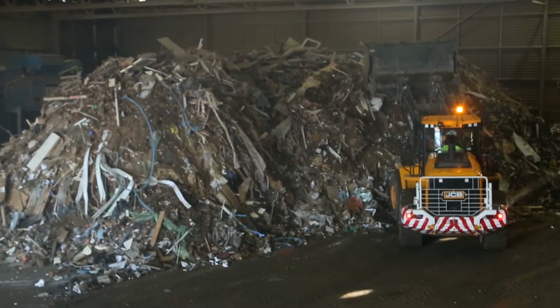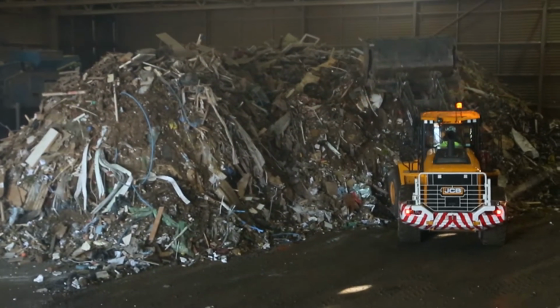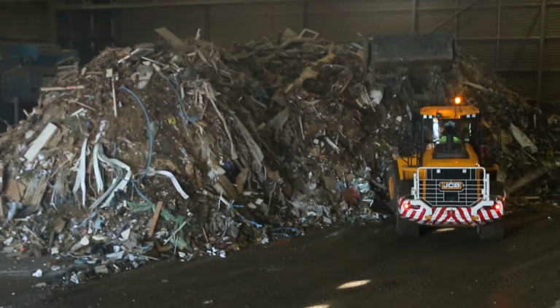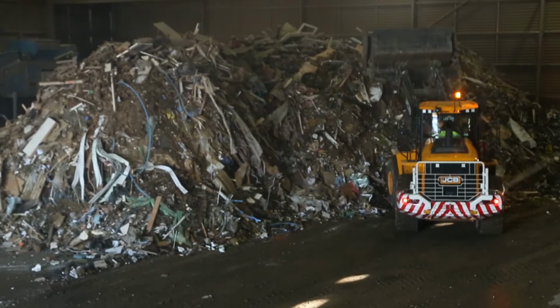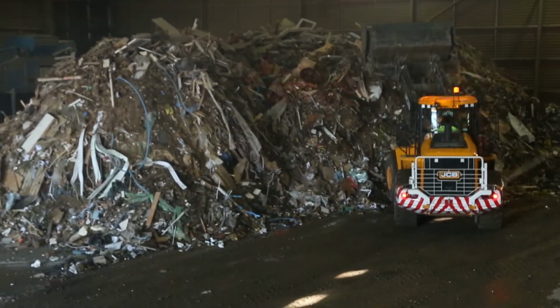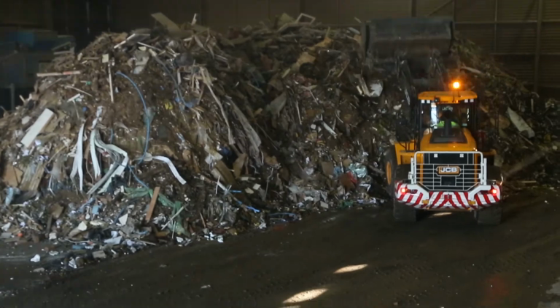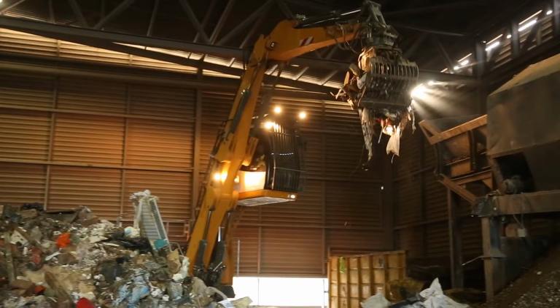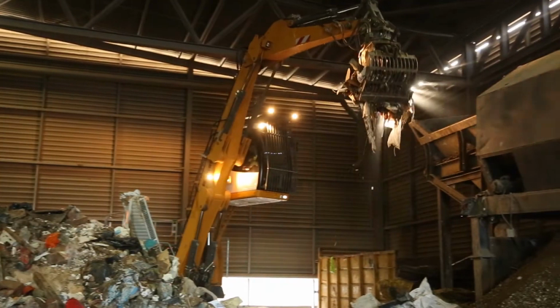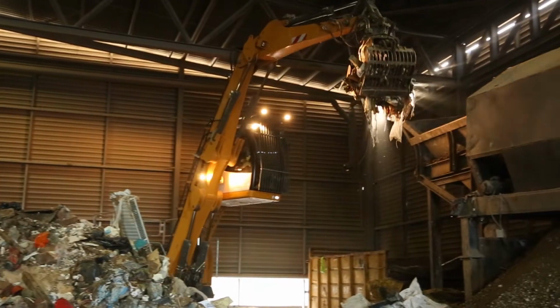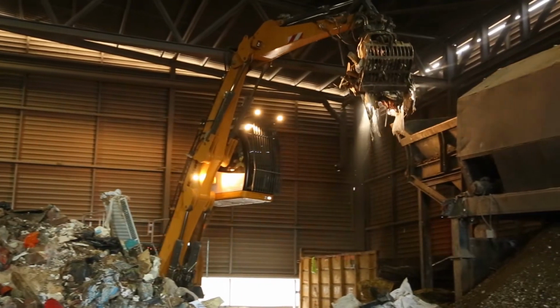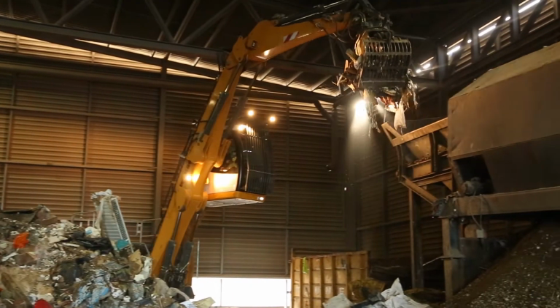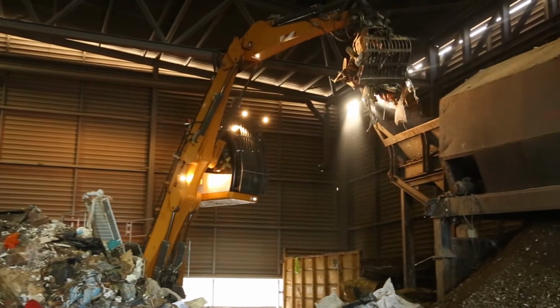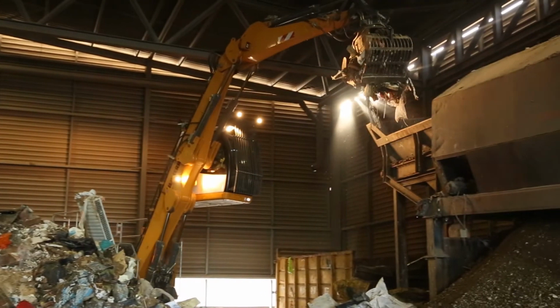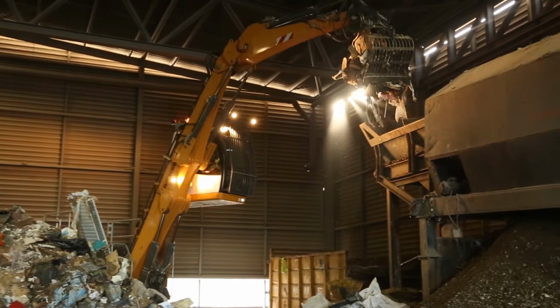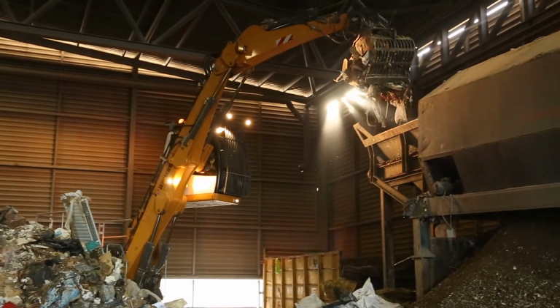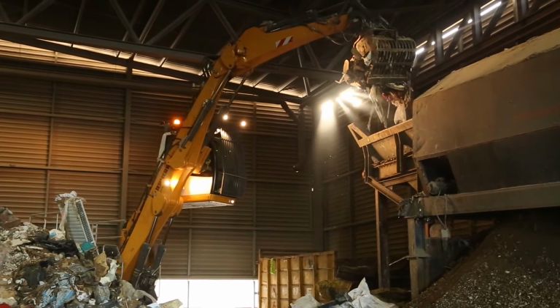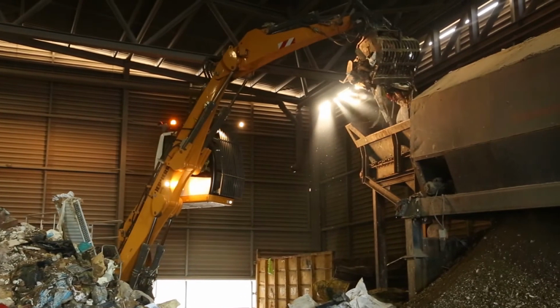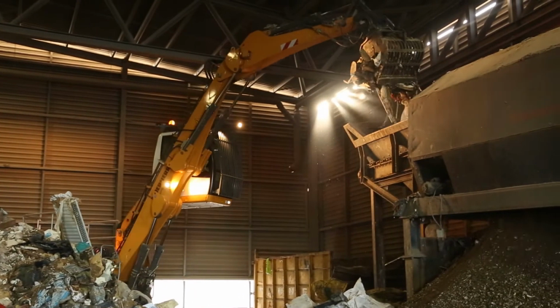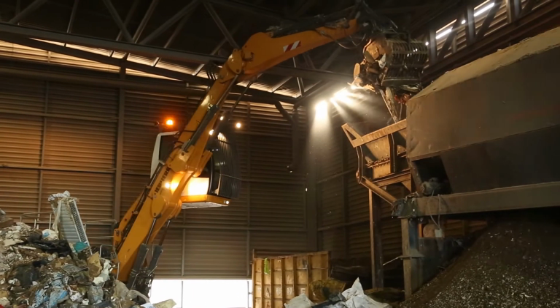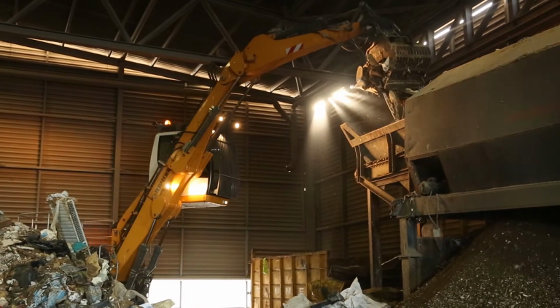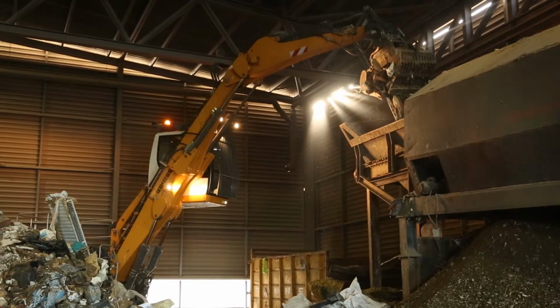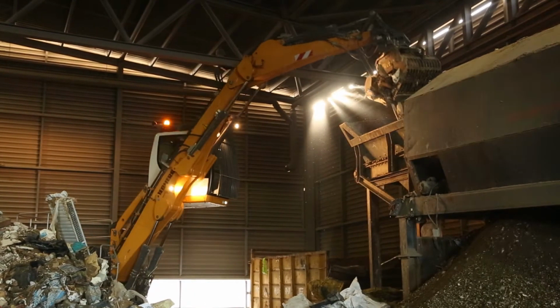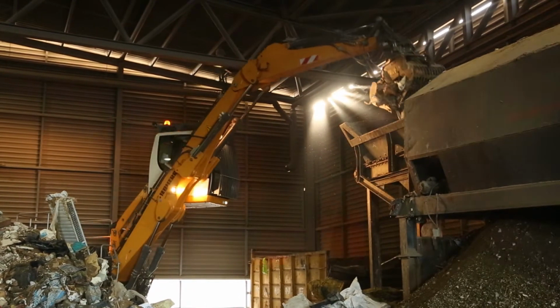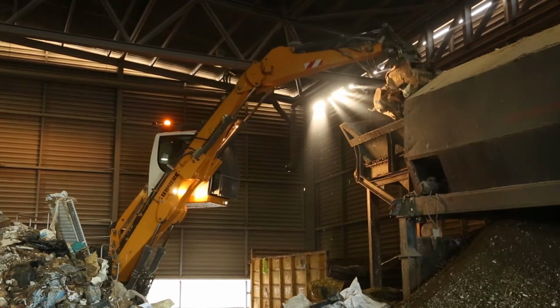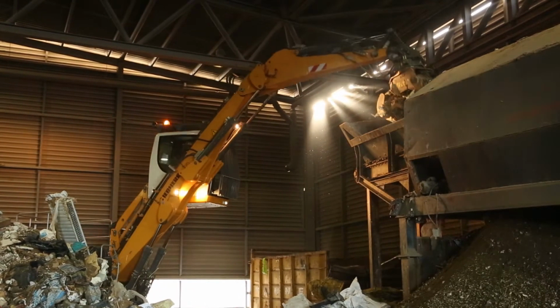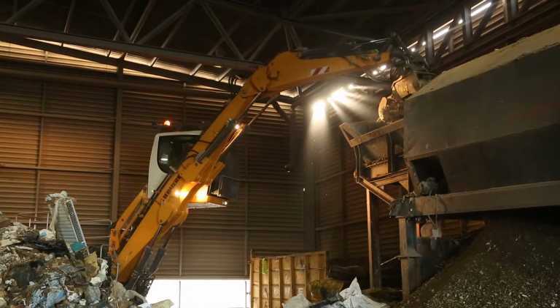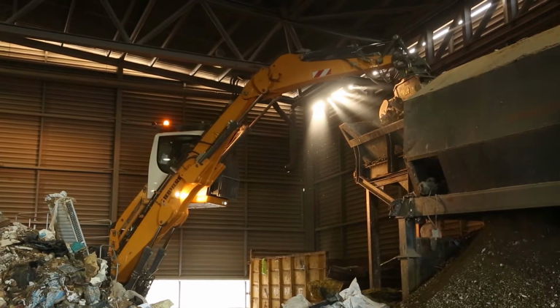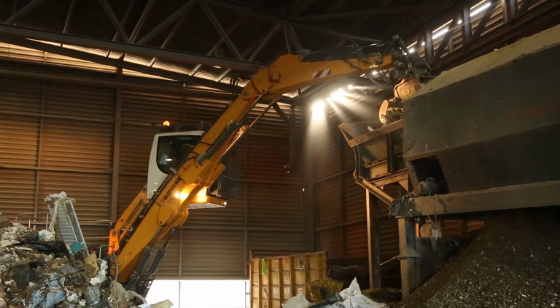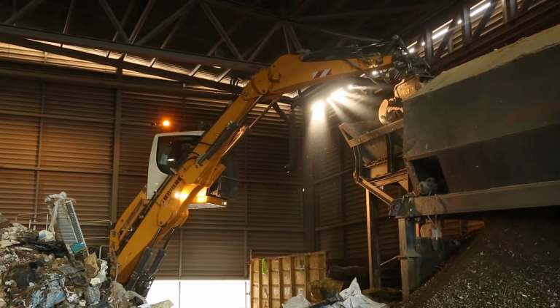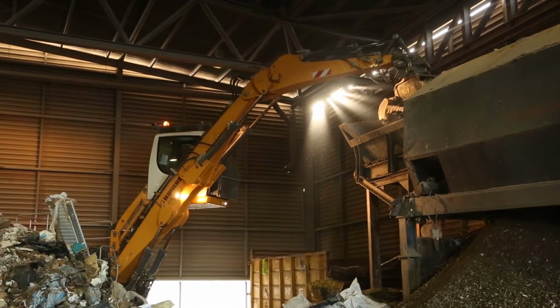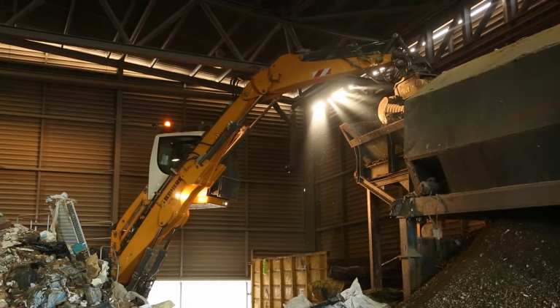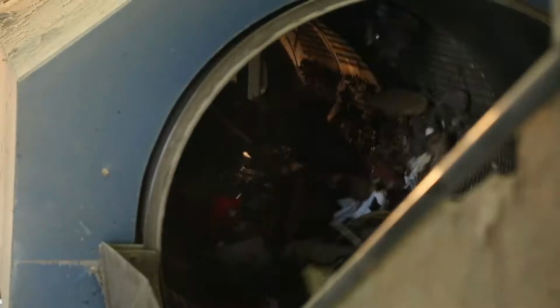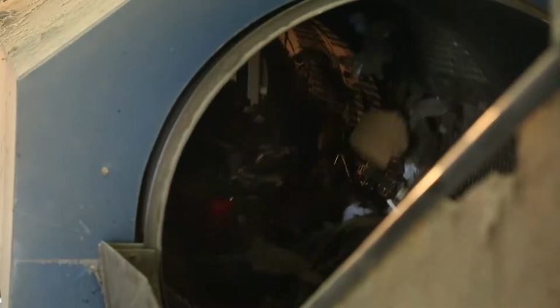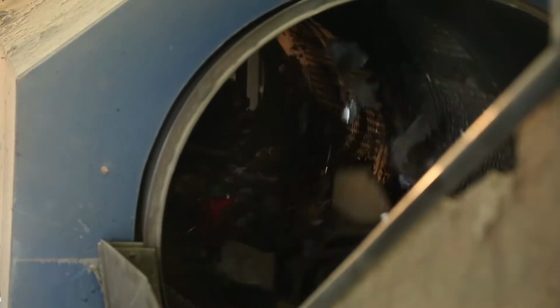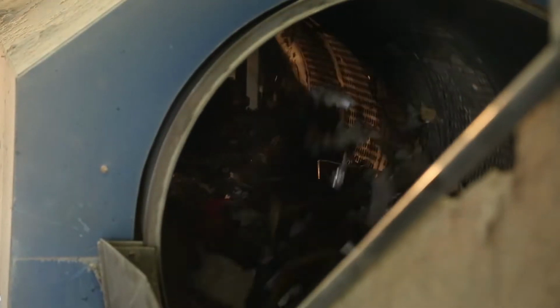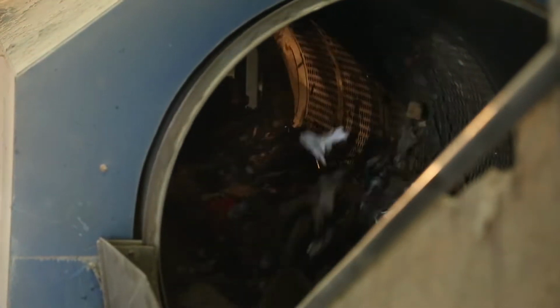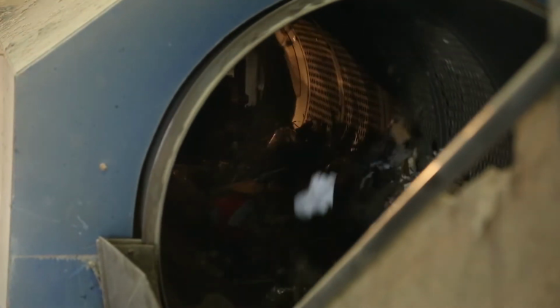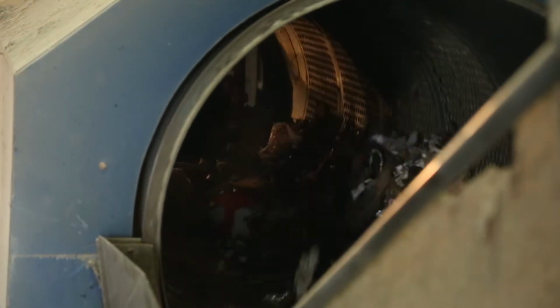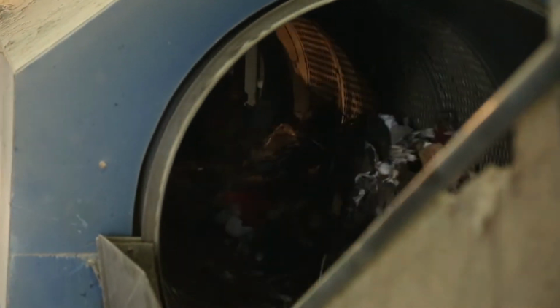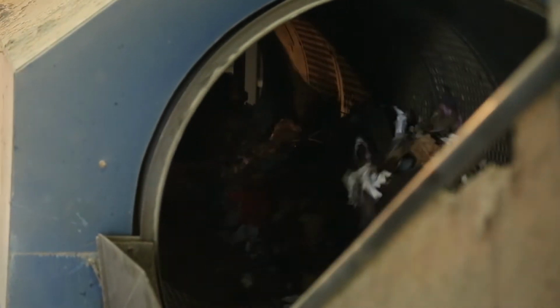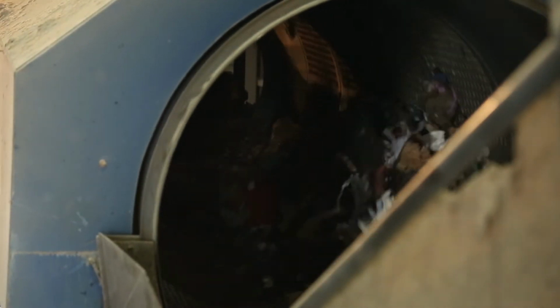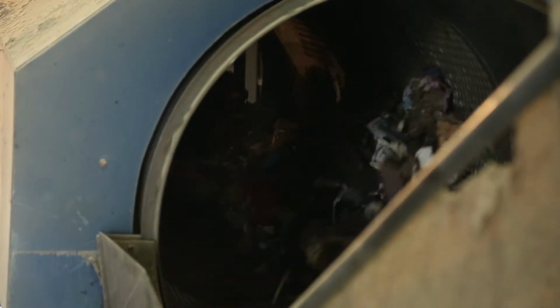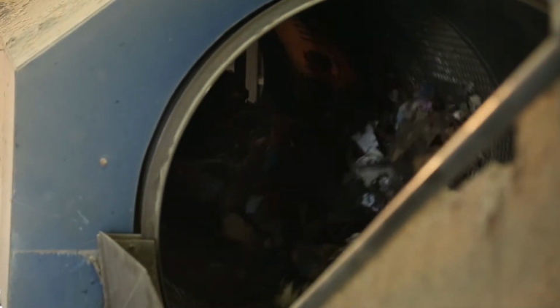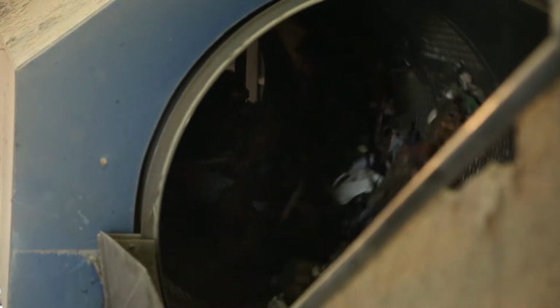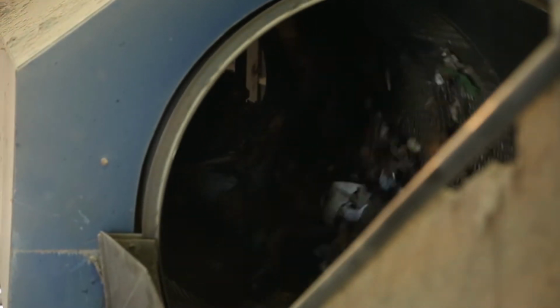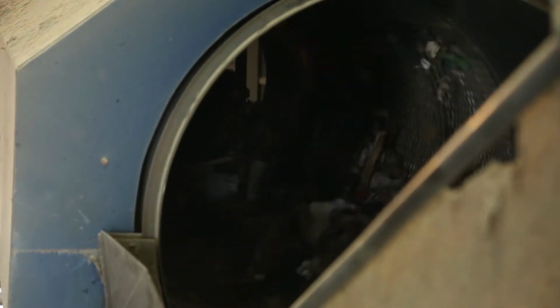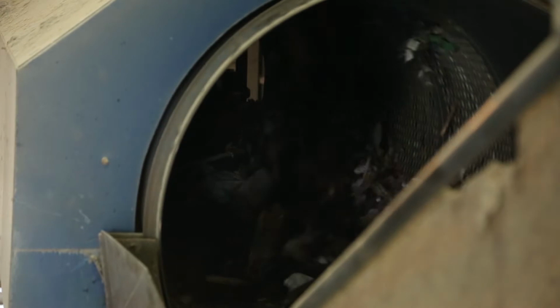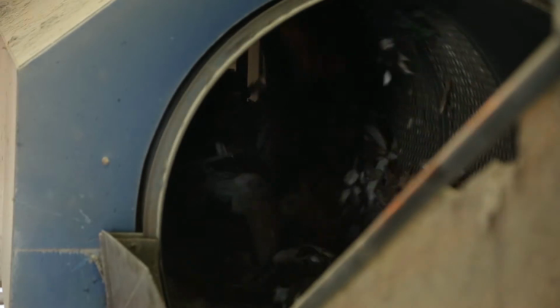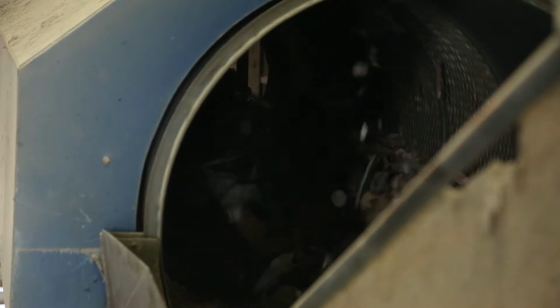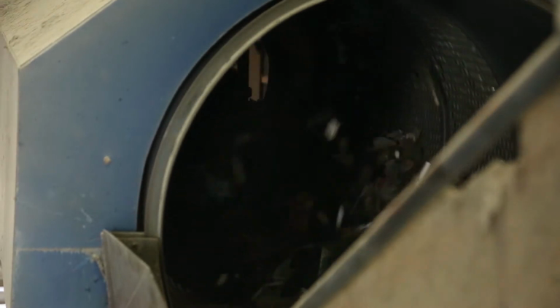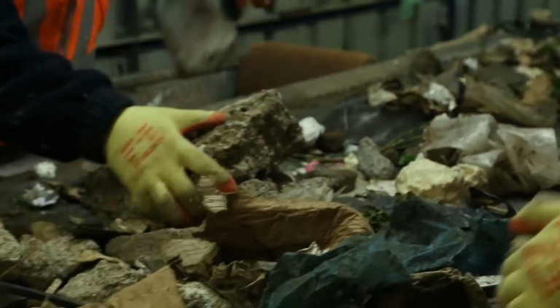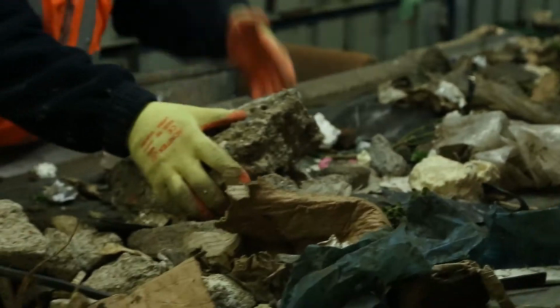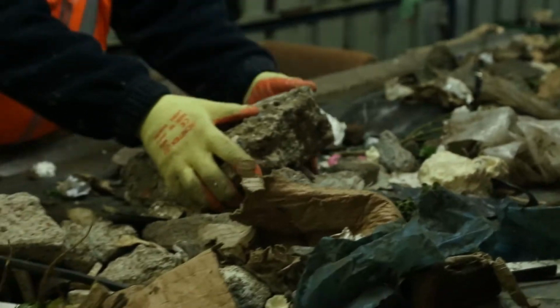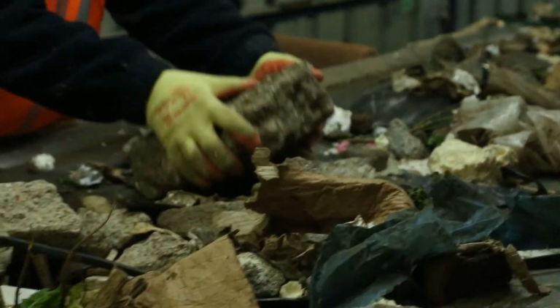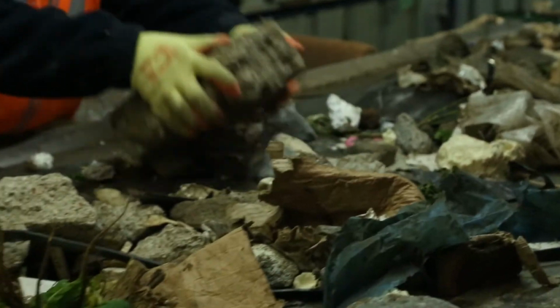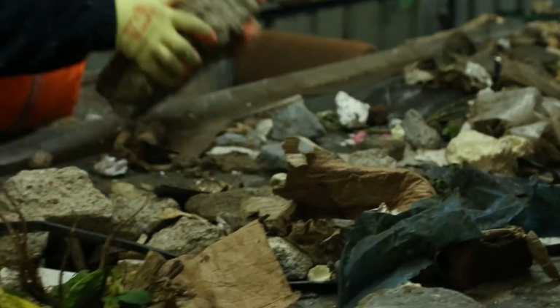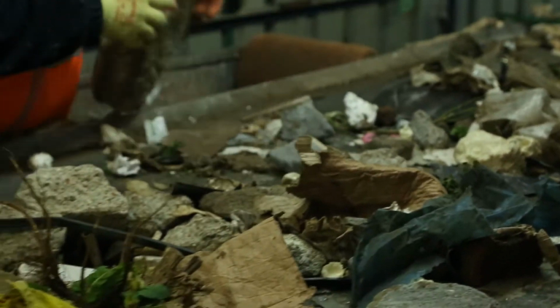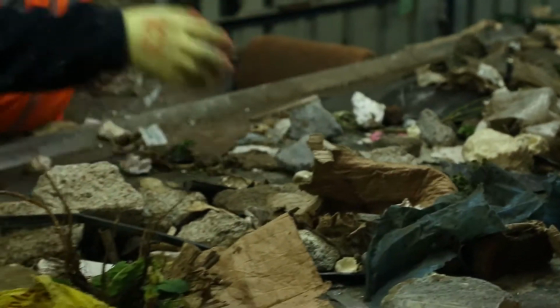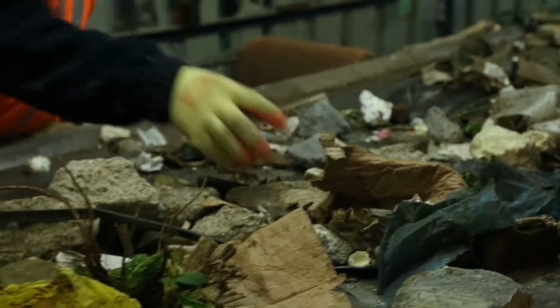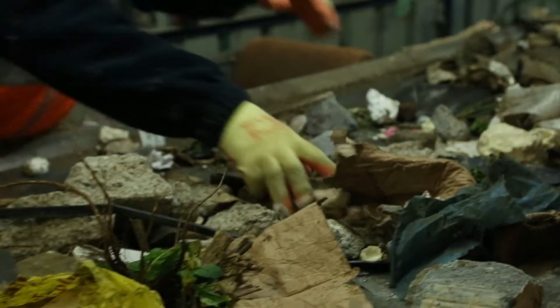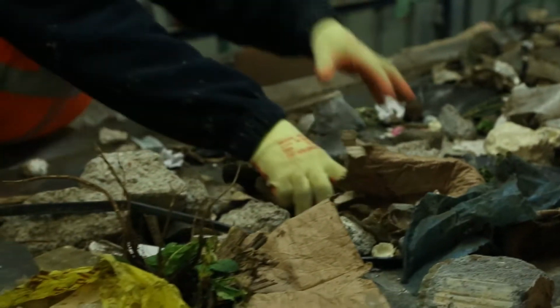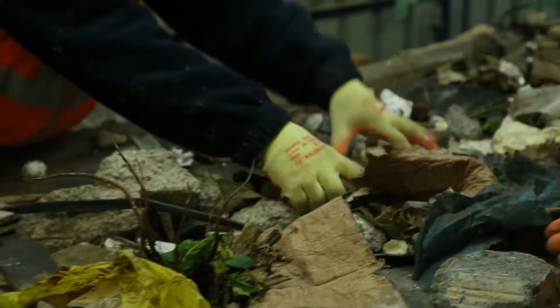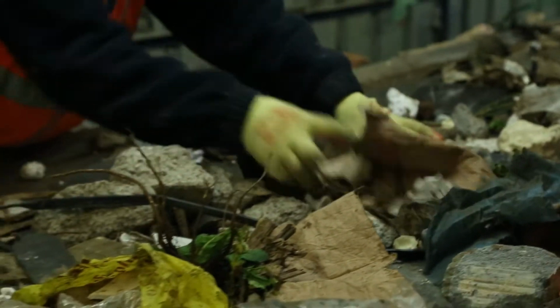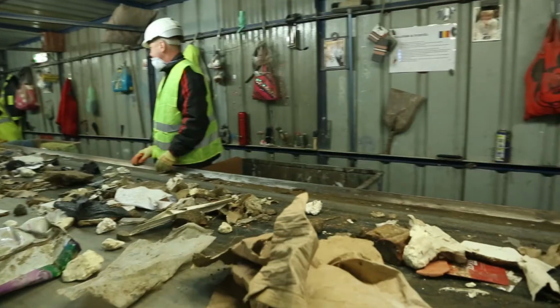With a combination of high-tech machinery and manual picking, we are able to sort all types of metals, plastics, paper and cardboard ready for recycling.